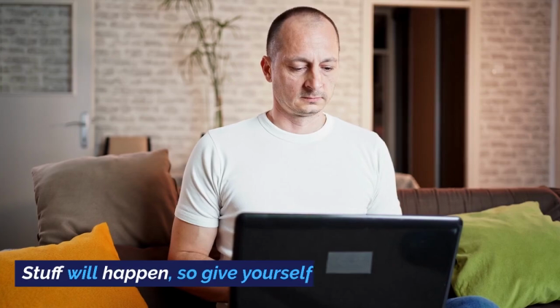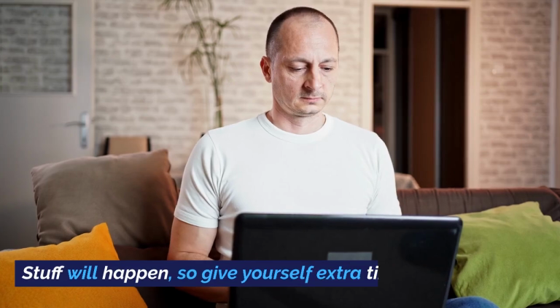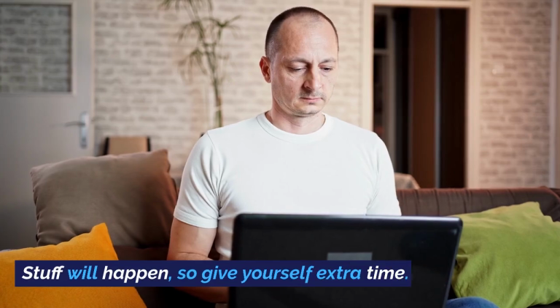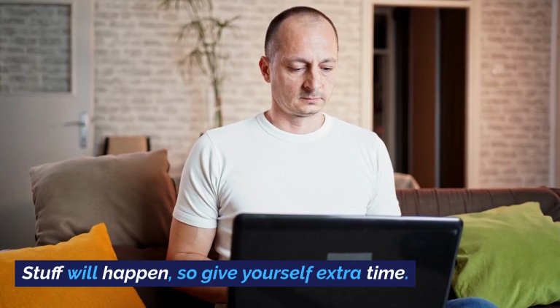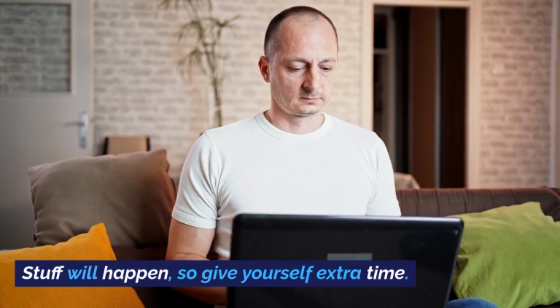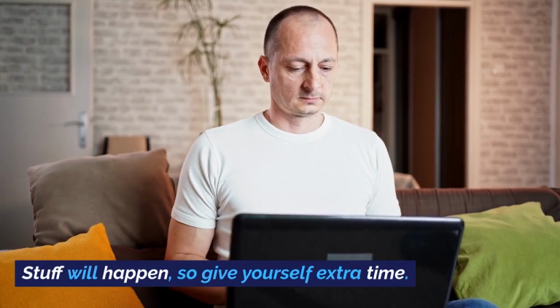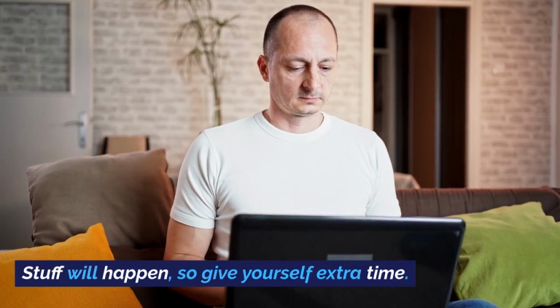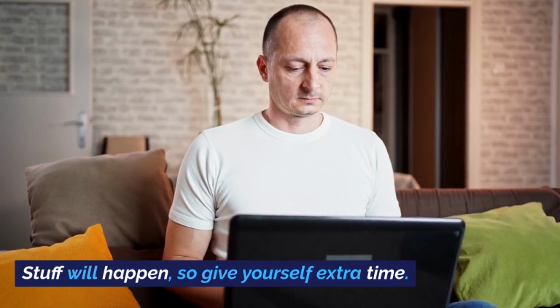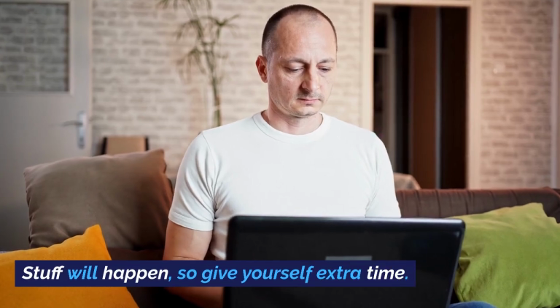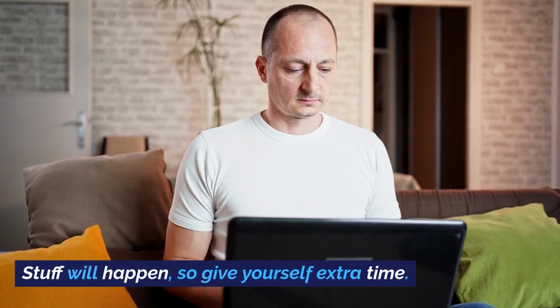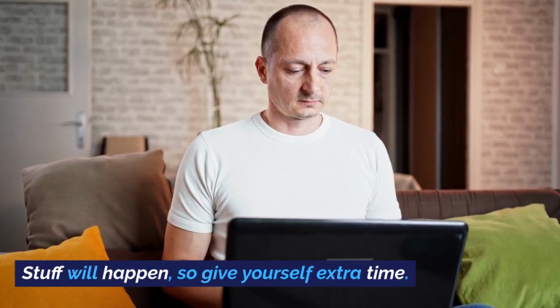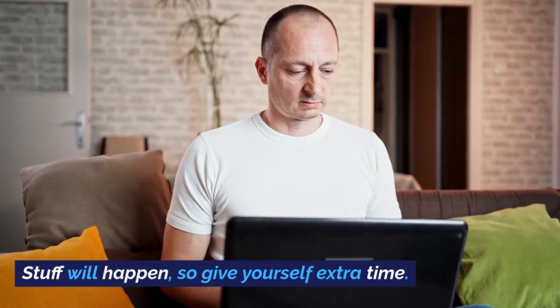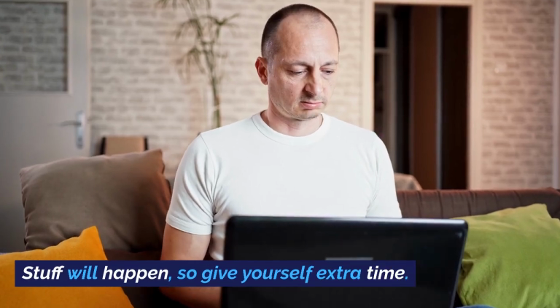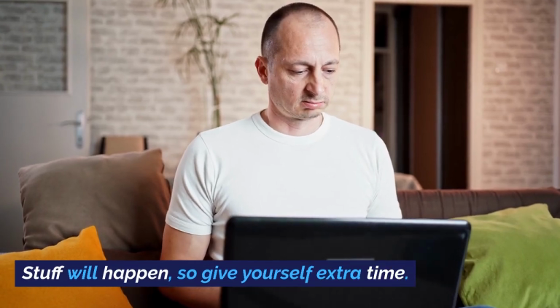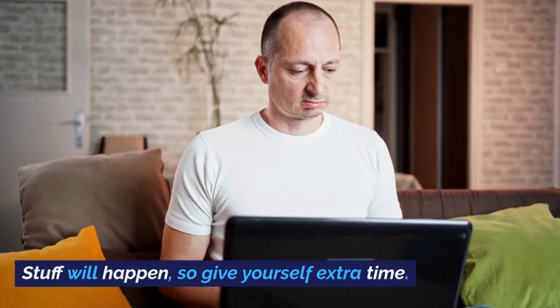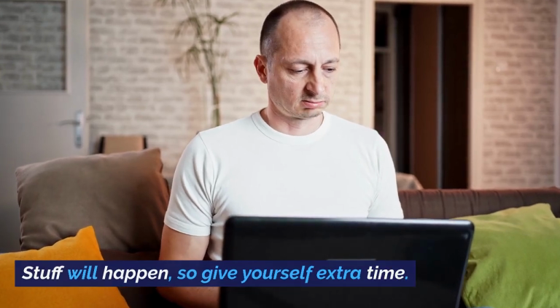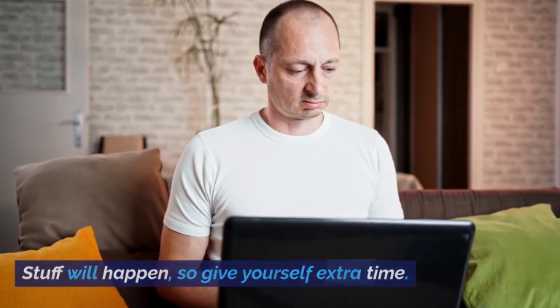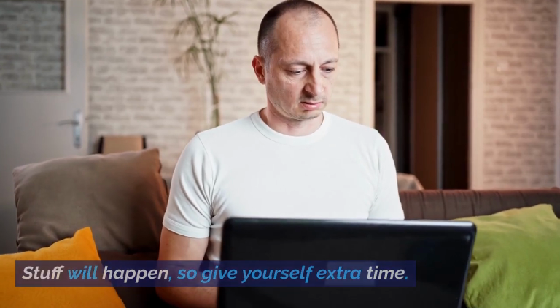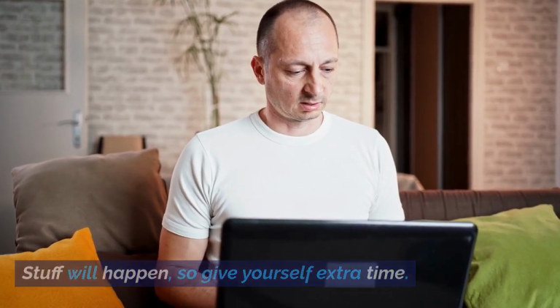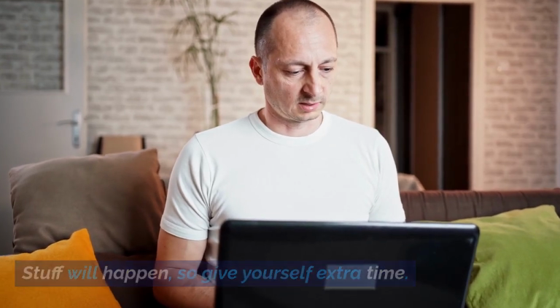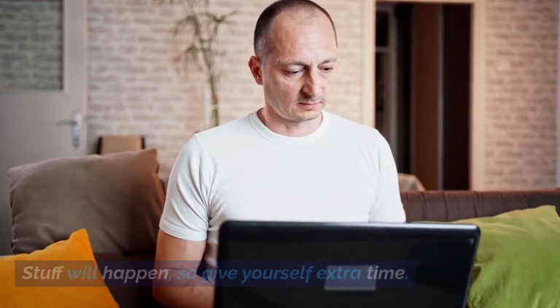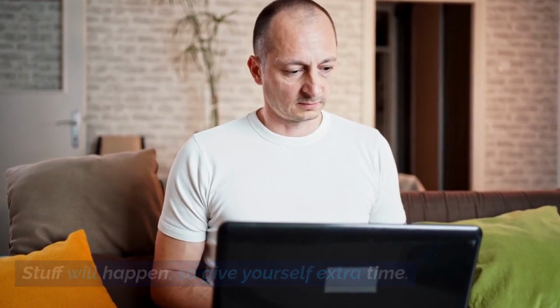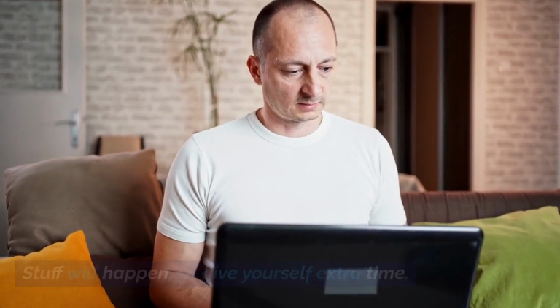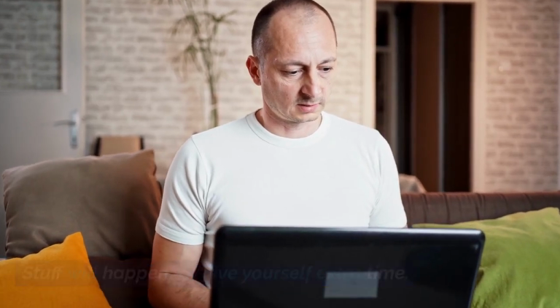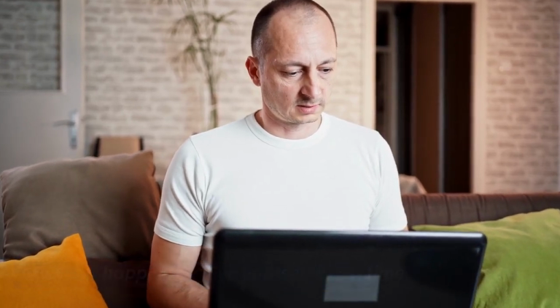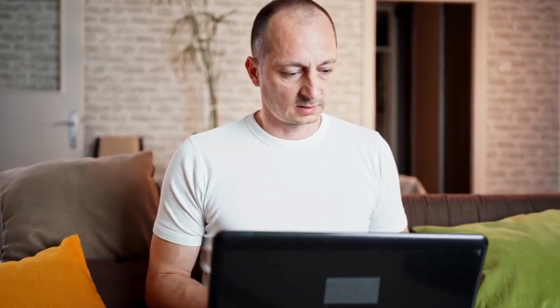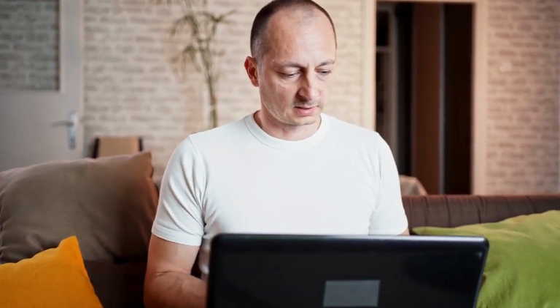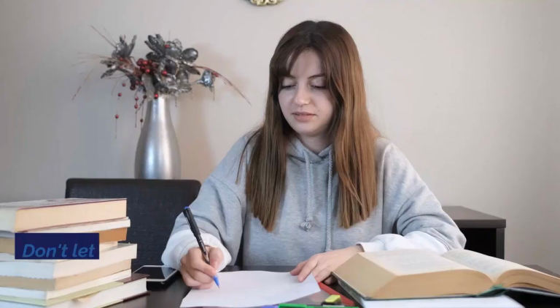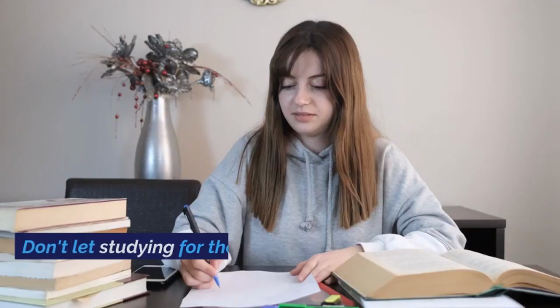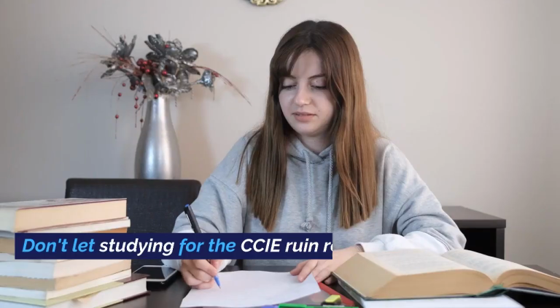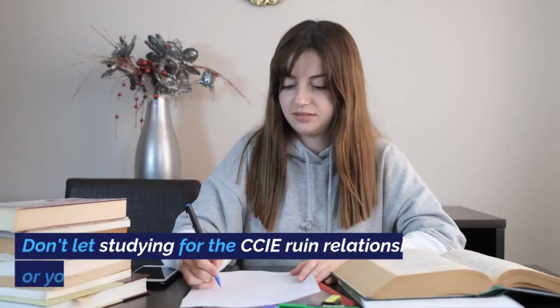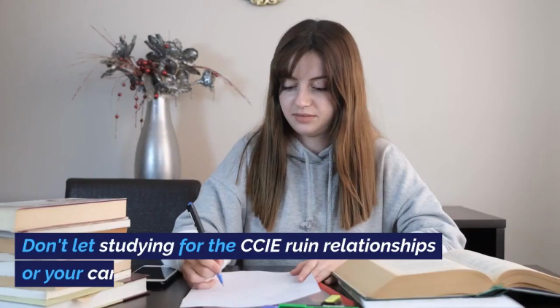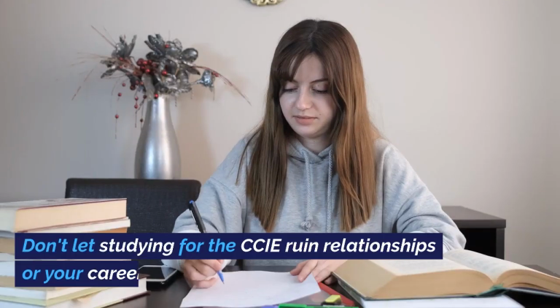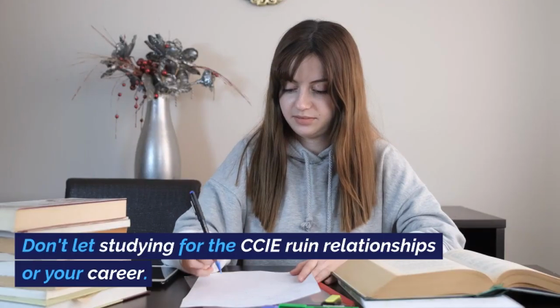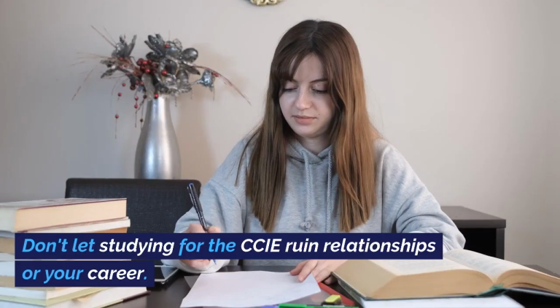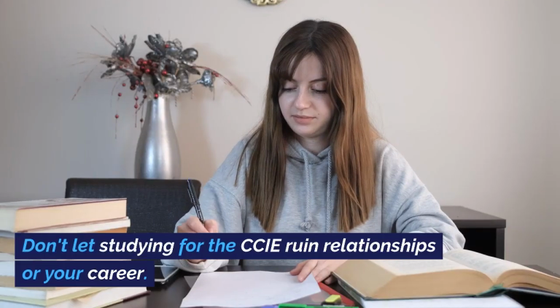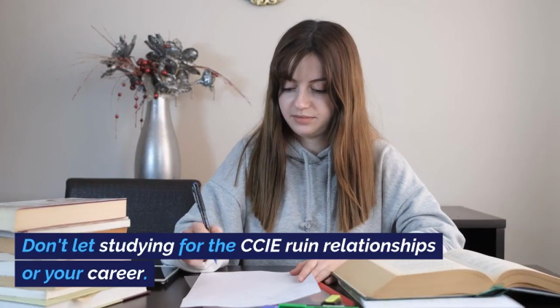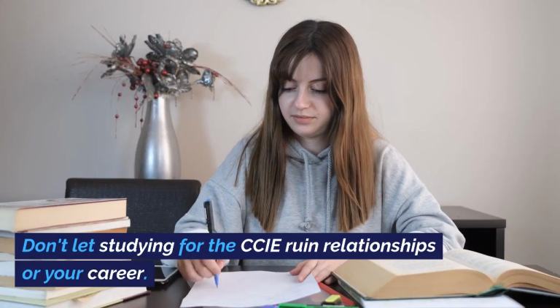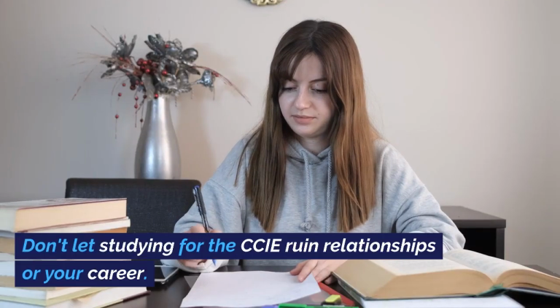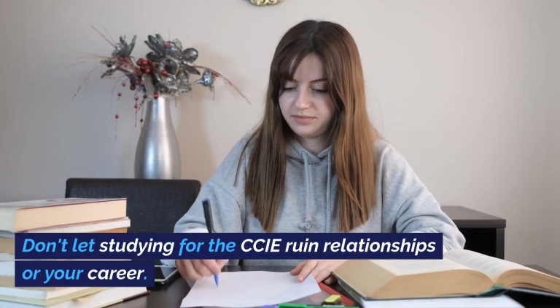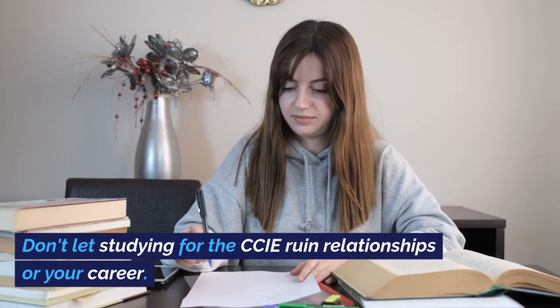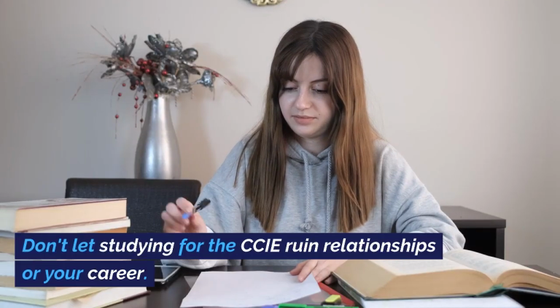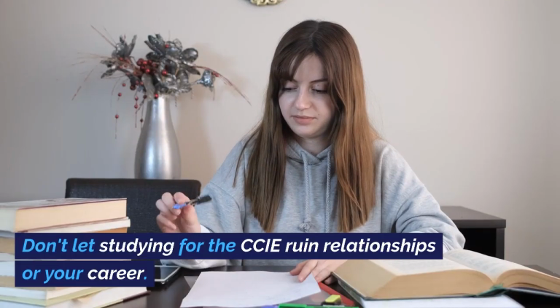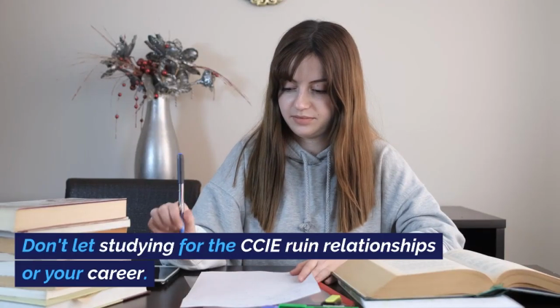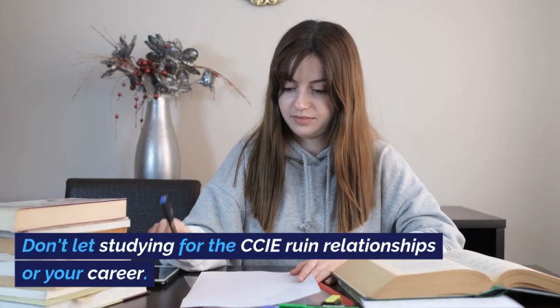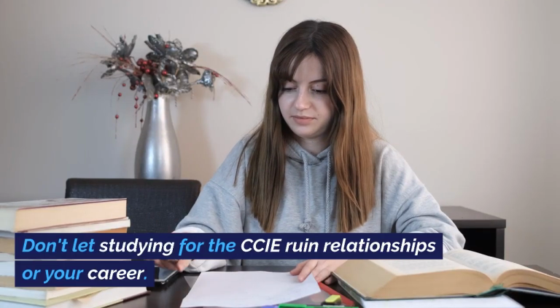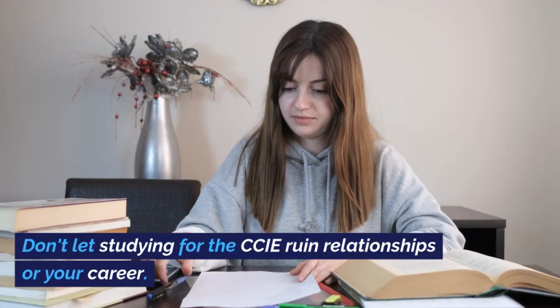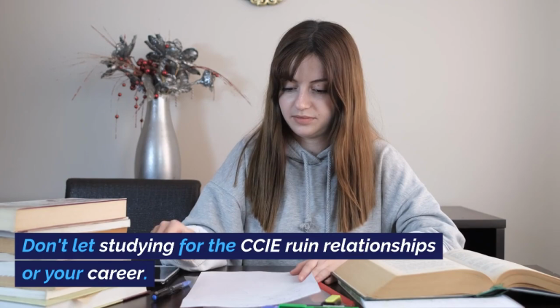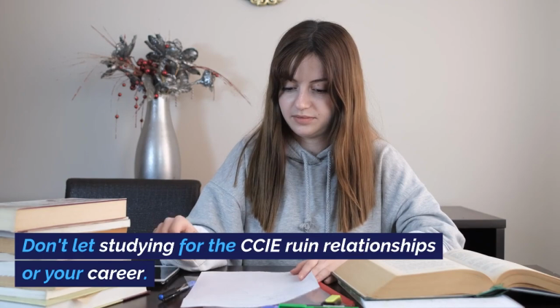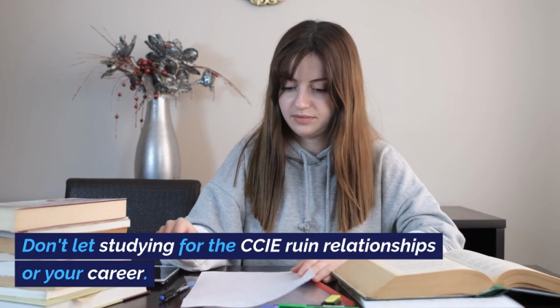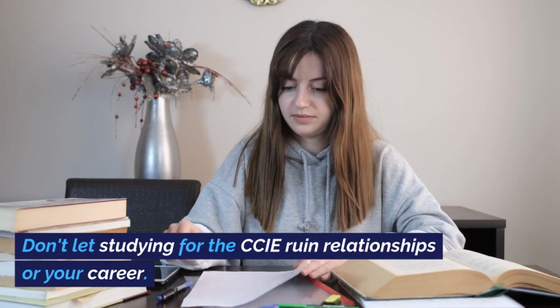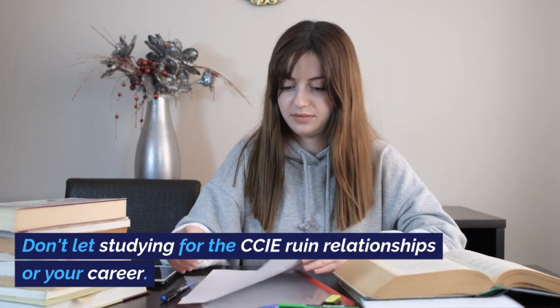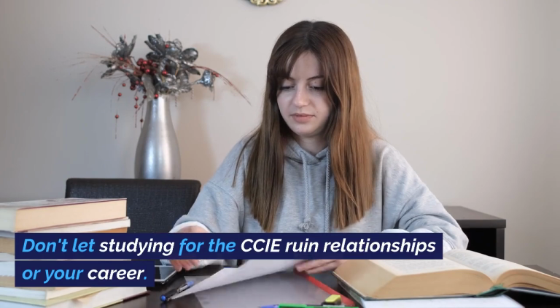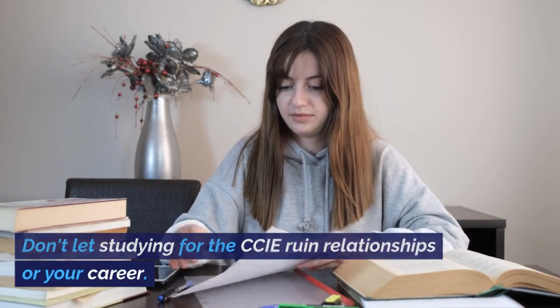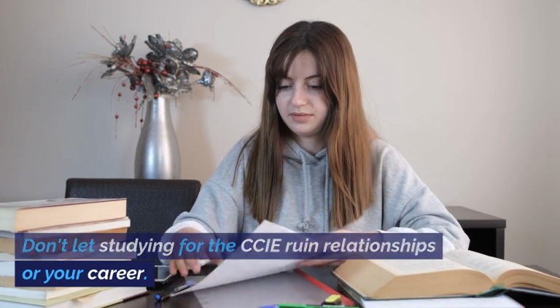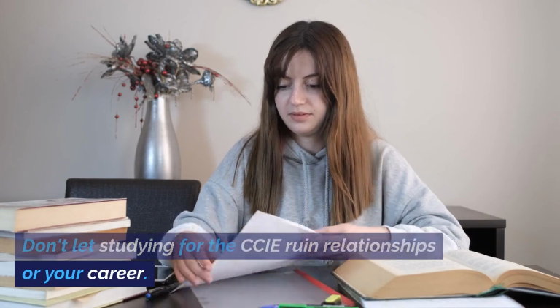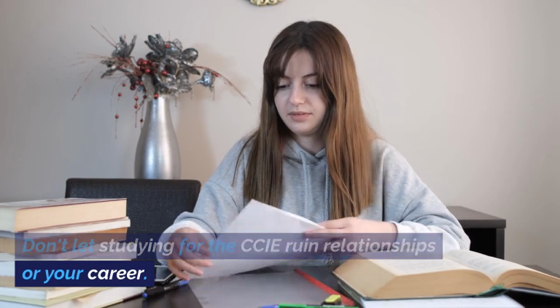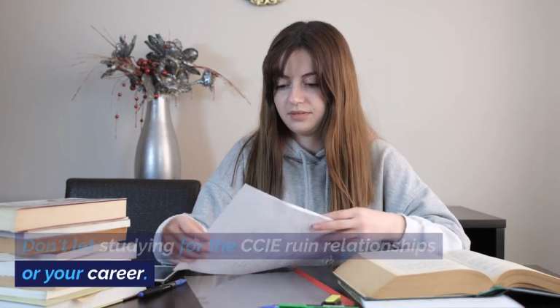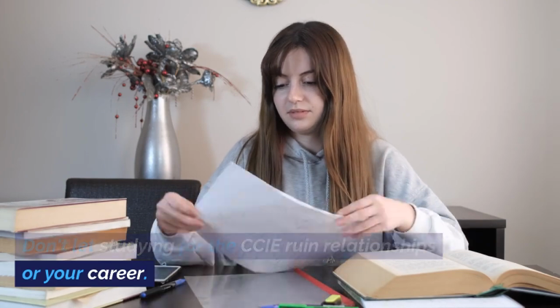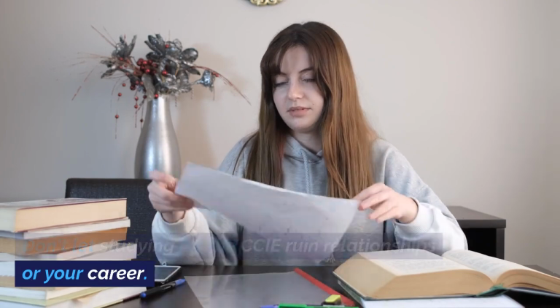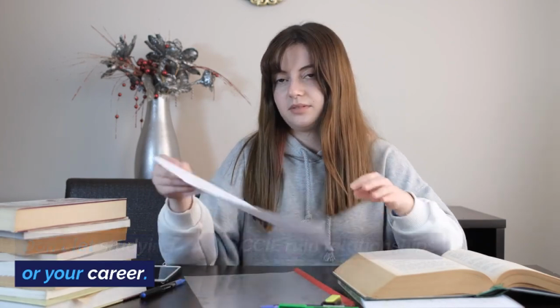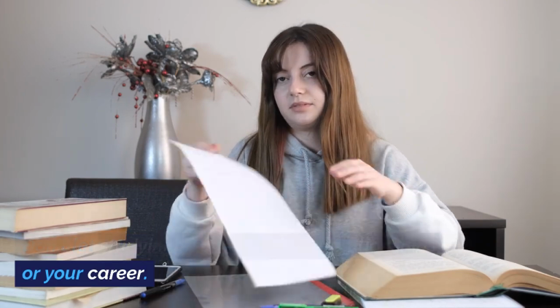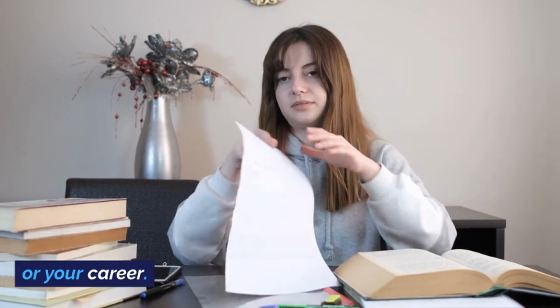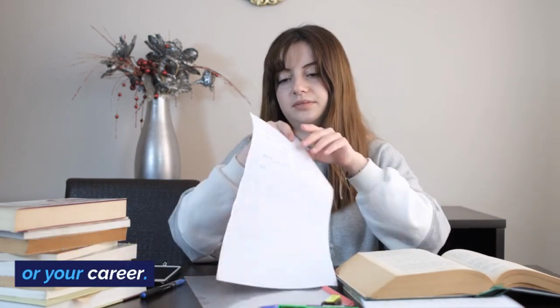Stuff will happen, so give yourself extra time. Don't let studying for the CCIE ruin your relationships or your career.